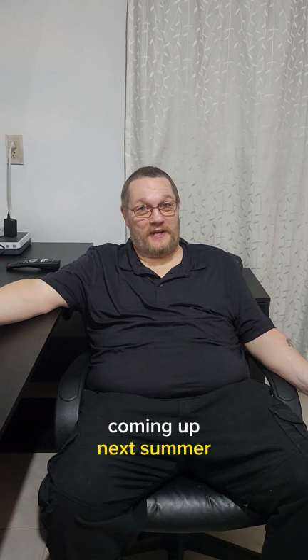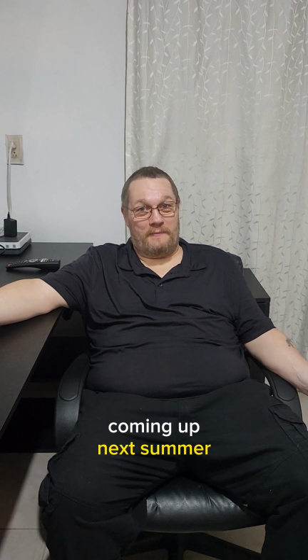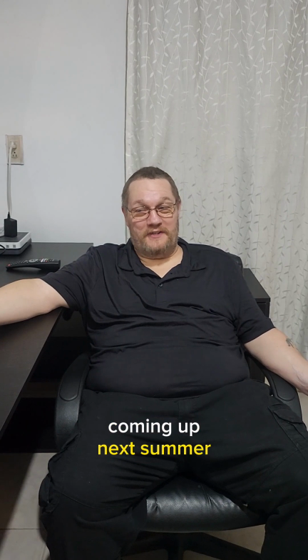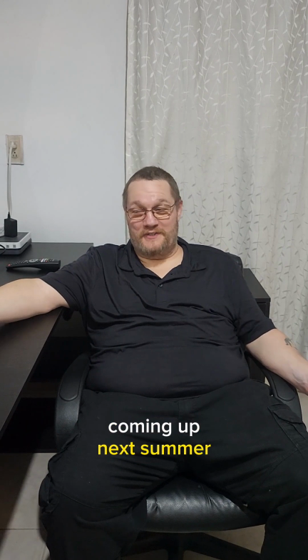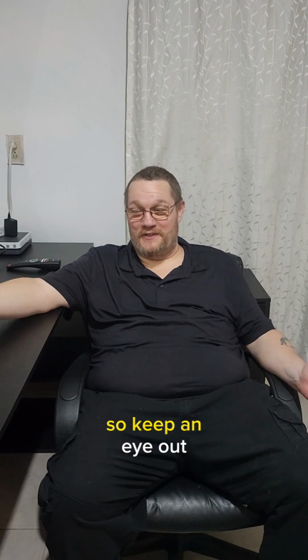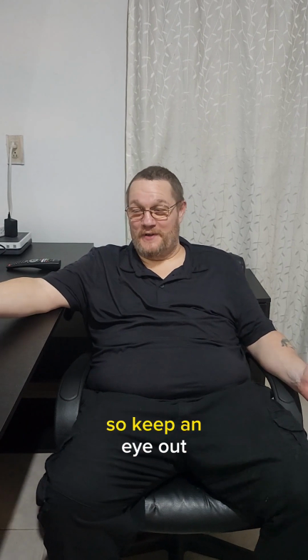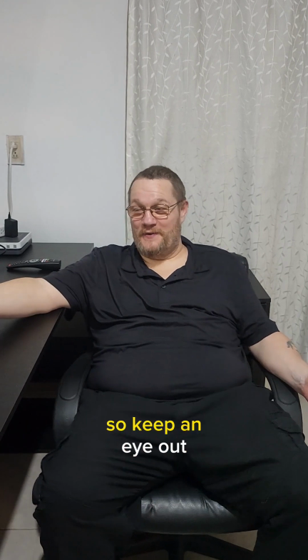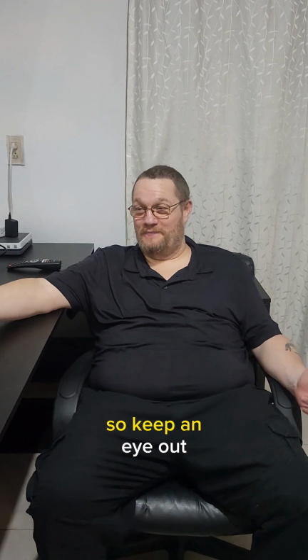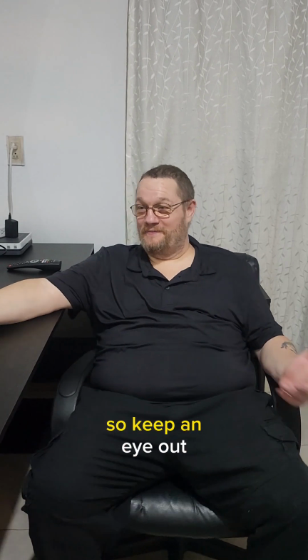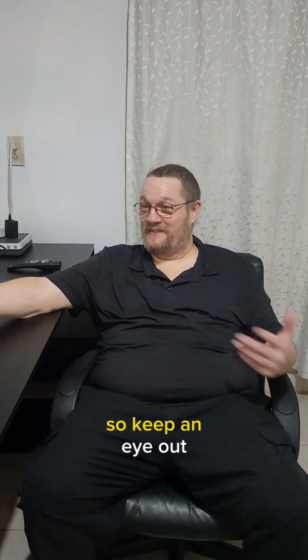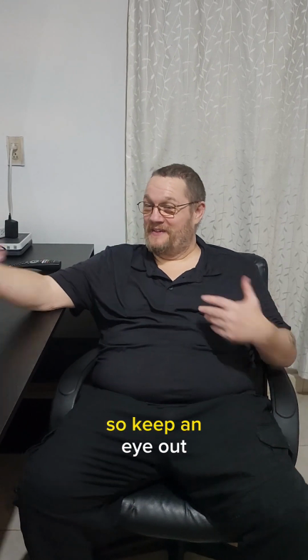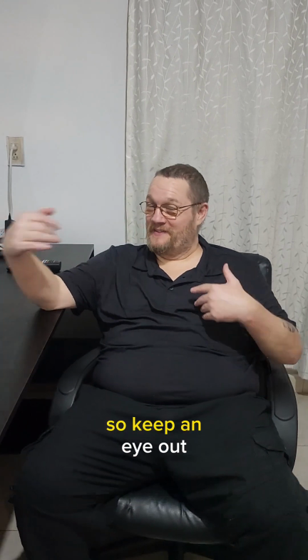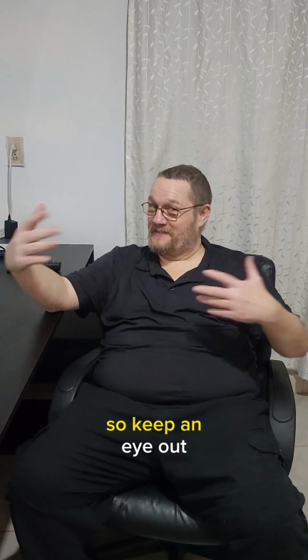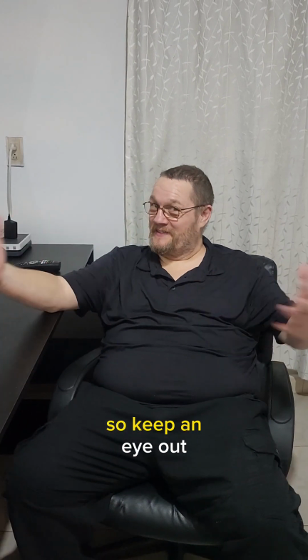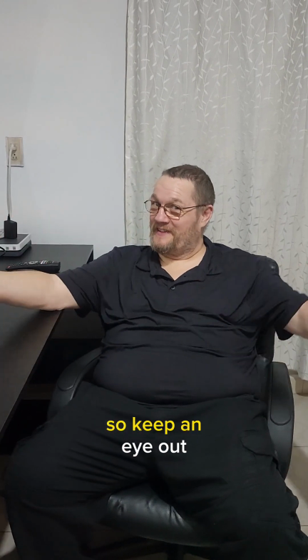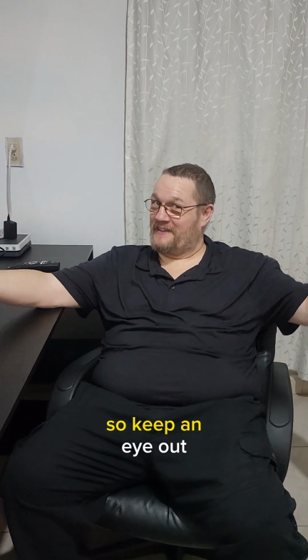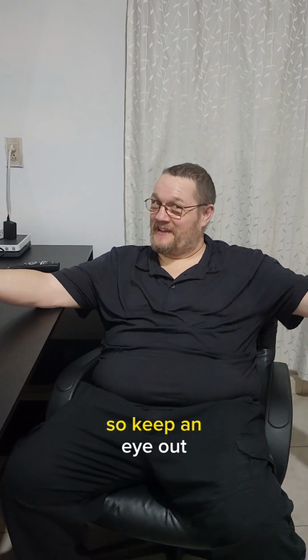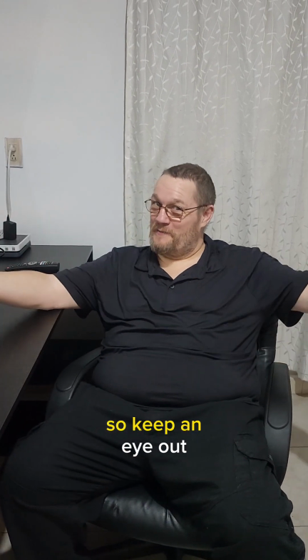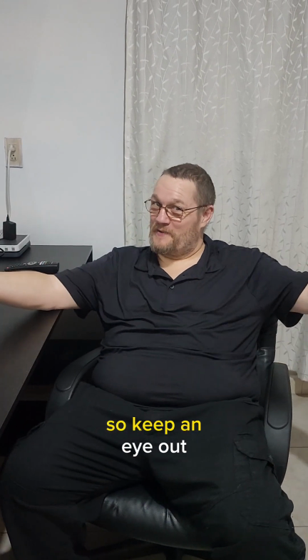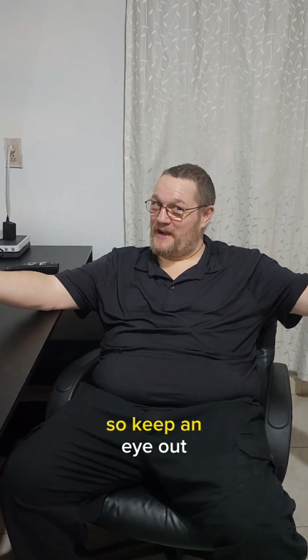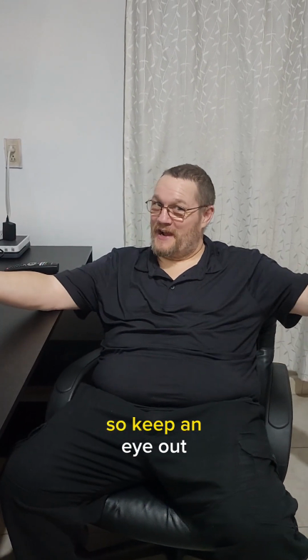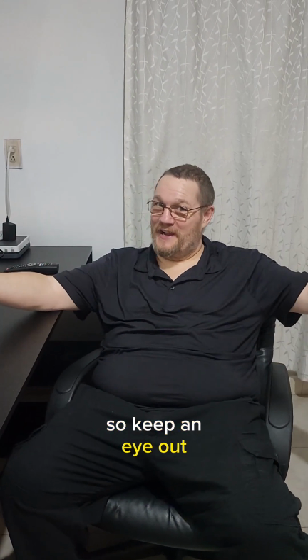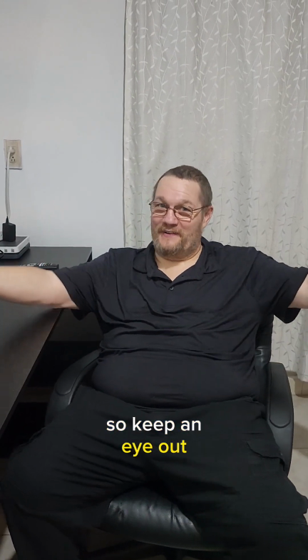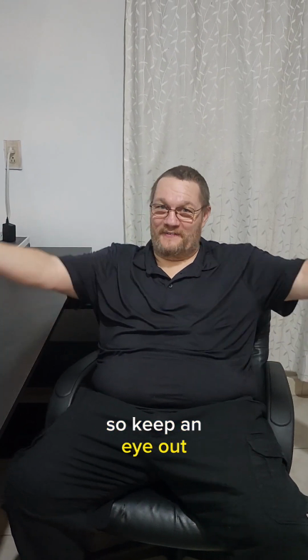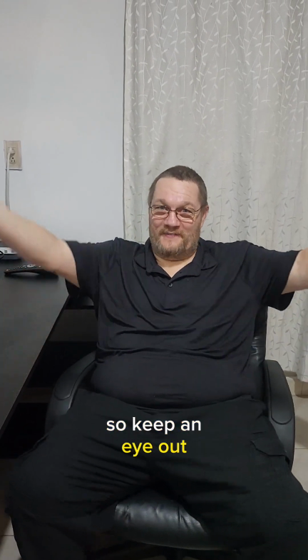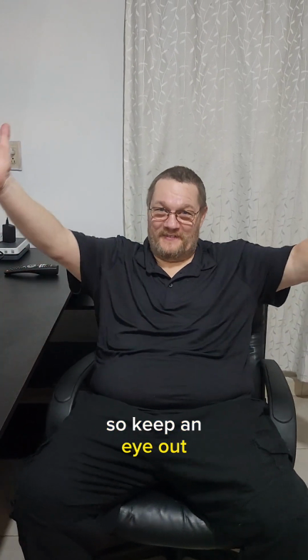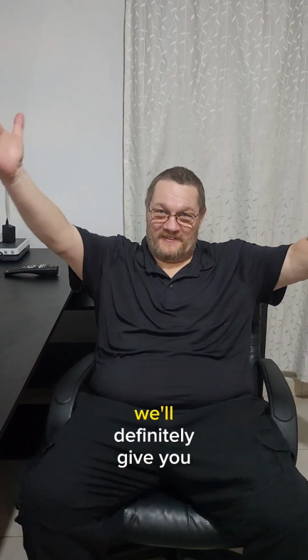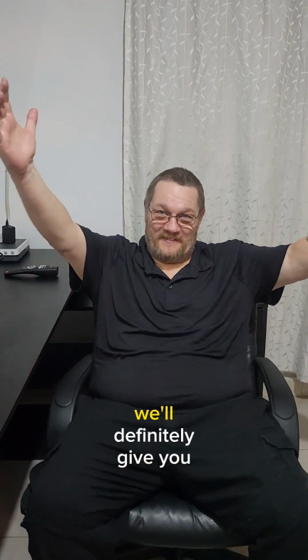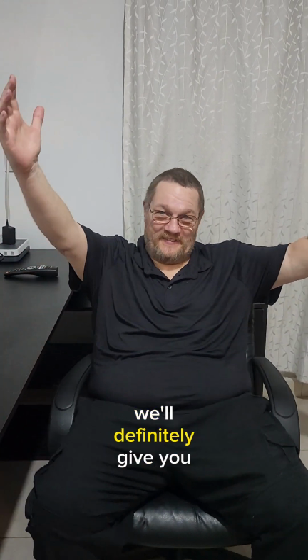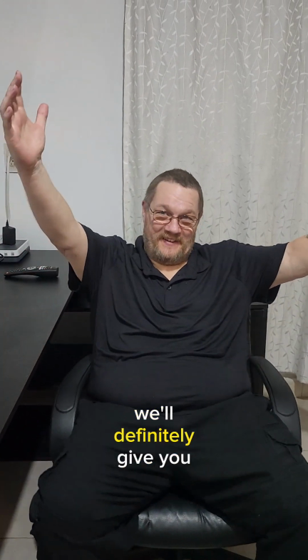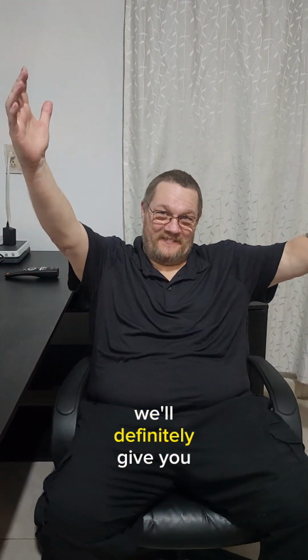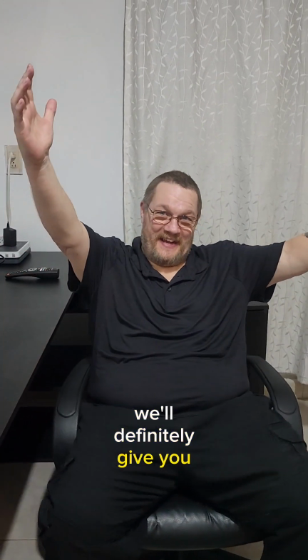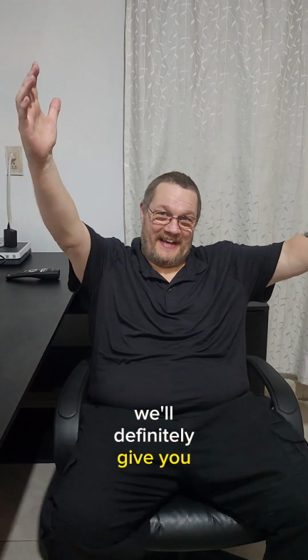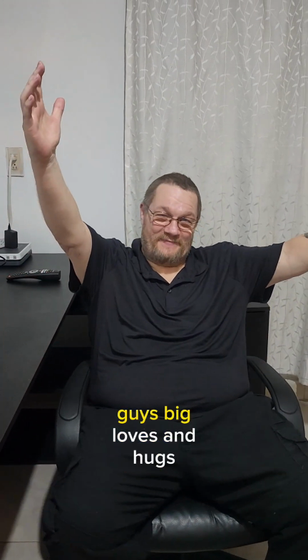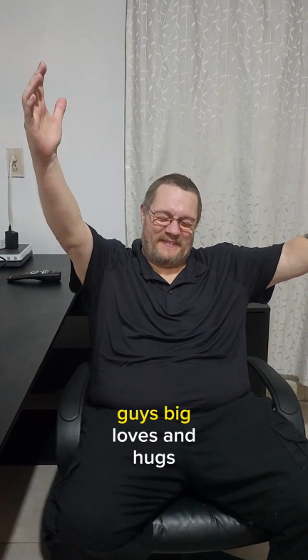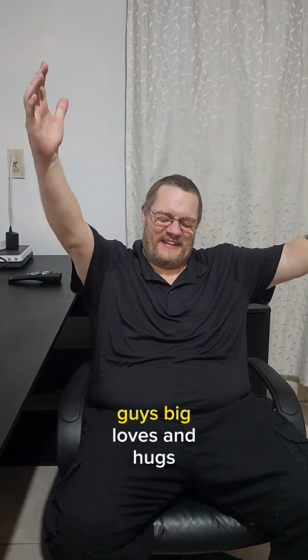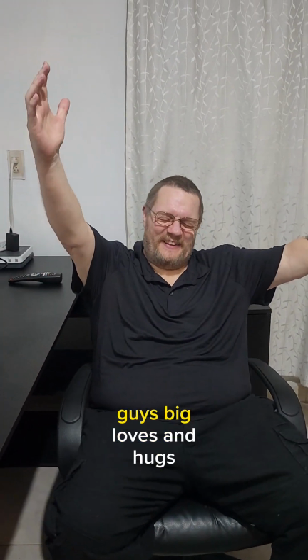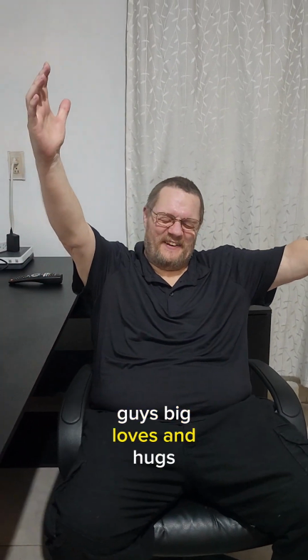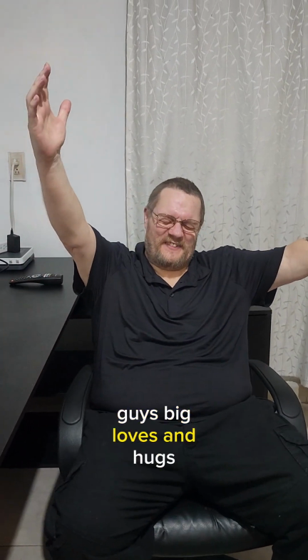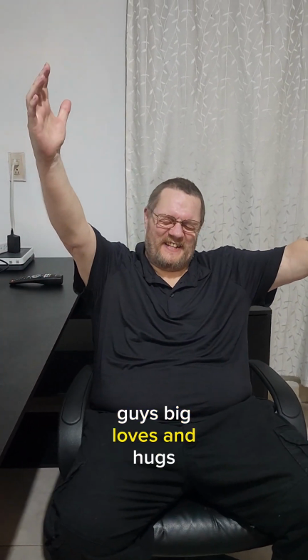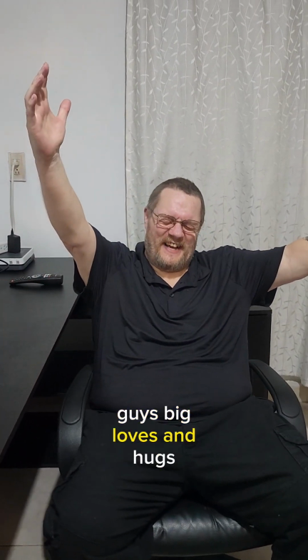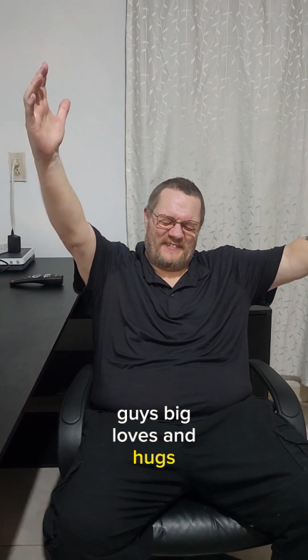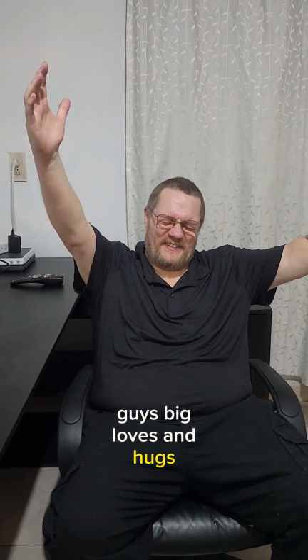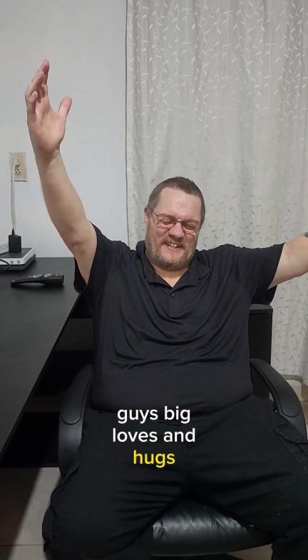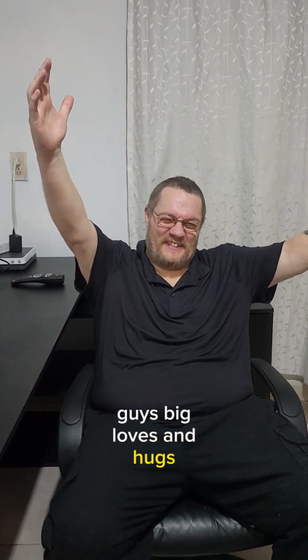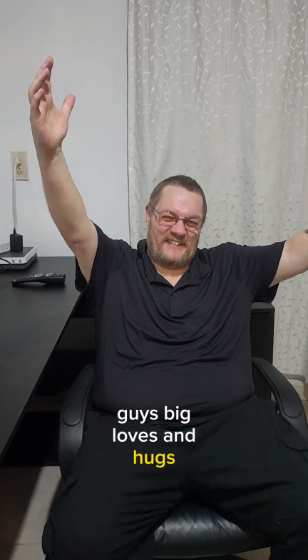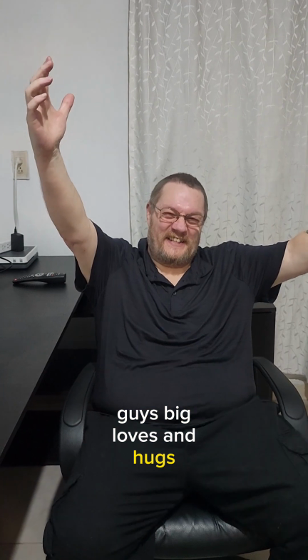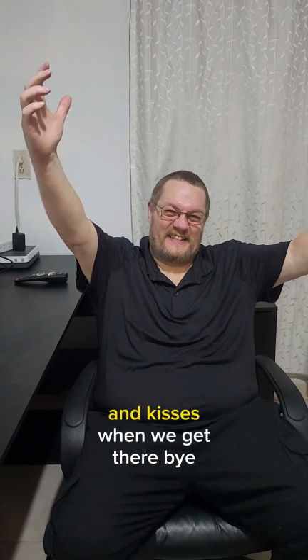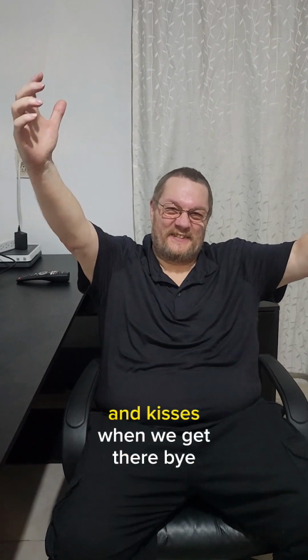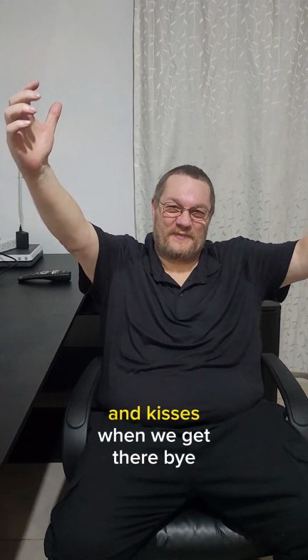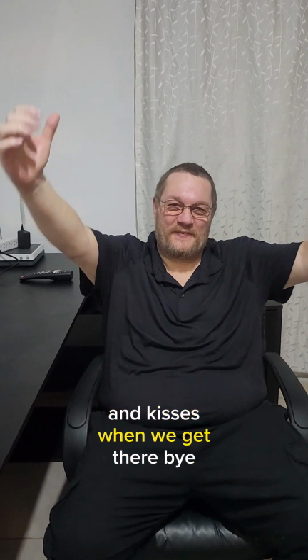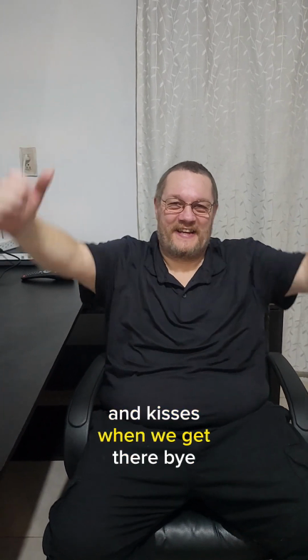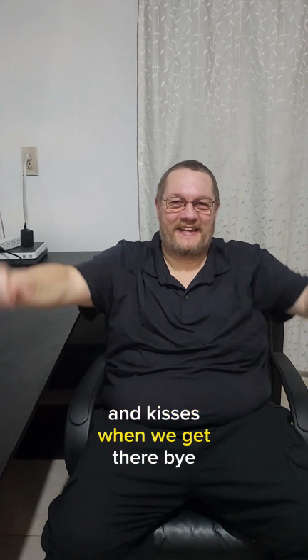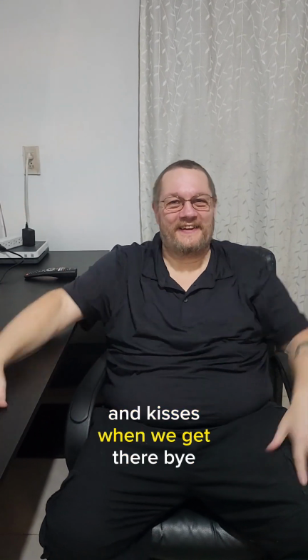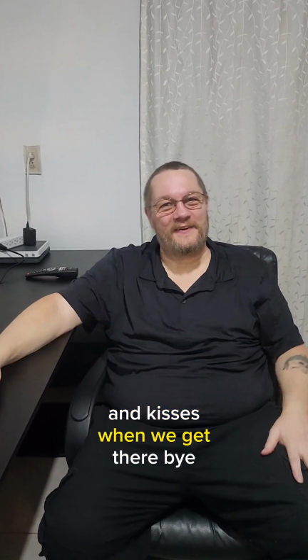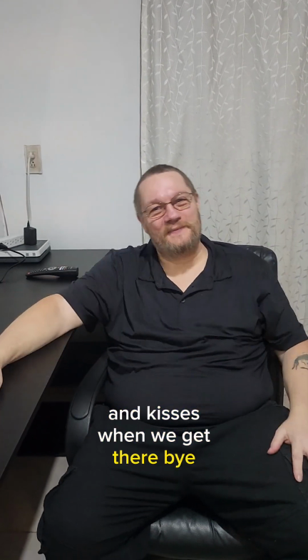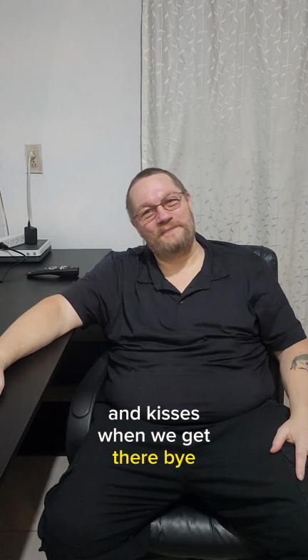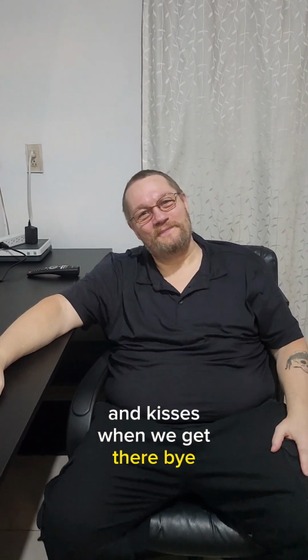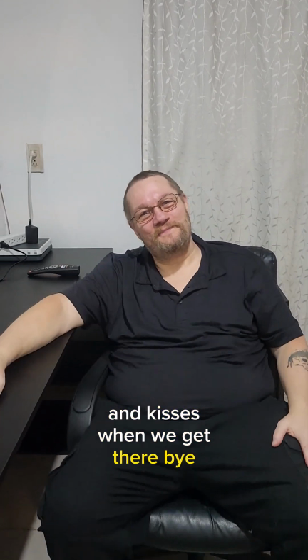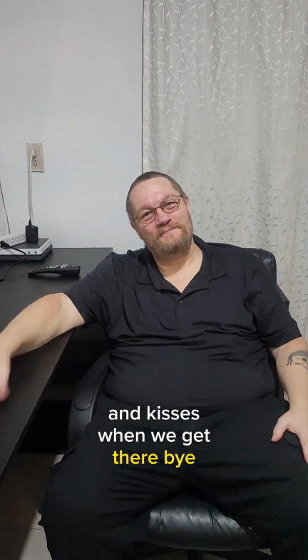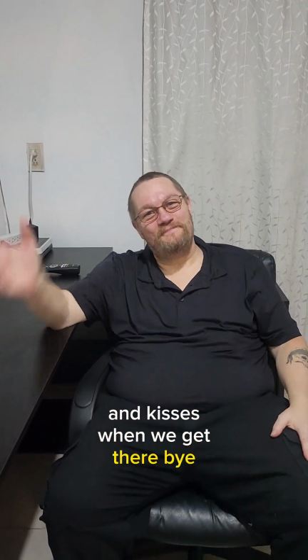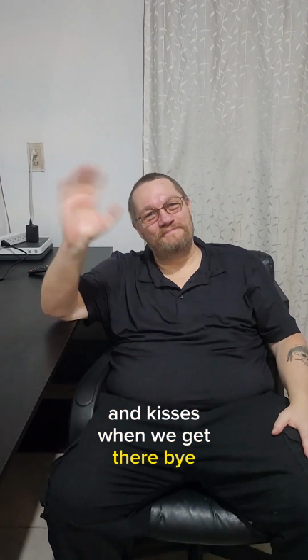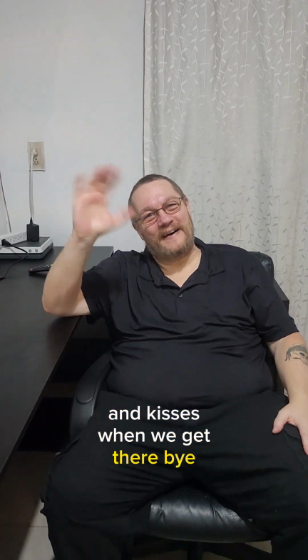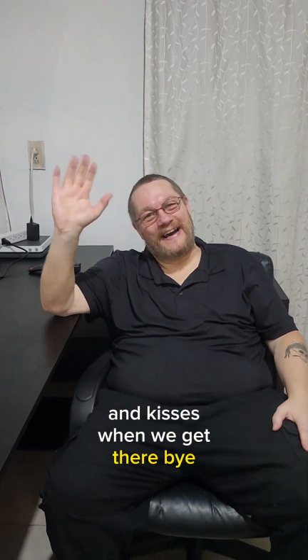And to all you people in Maine — we are definitely coming back next summer, so keep an eye out. We'll definitely give you guys big loves and hugs and kisses when we get there. Bye!